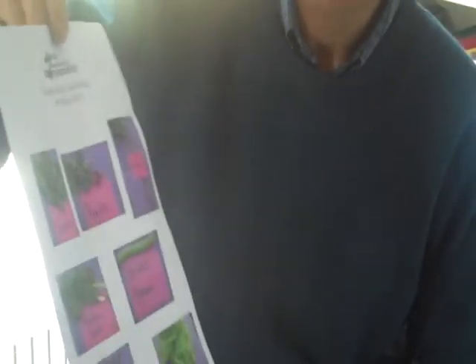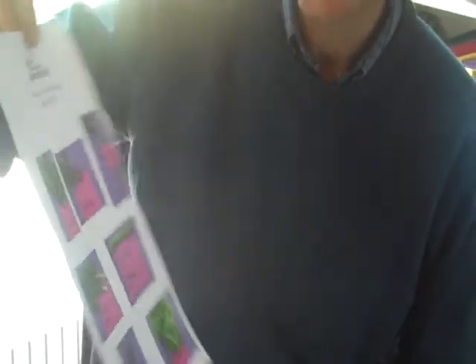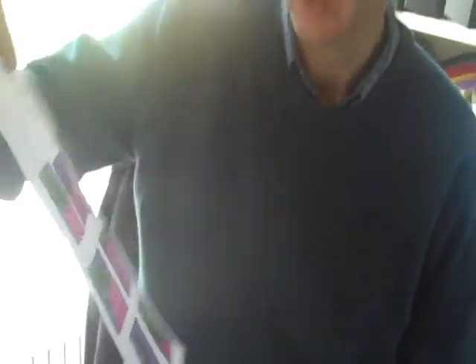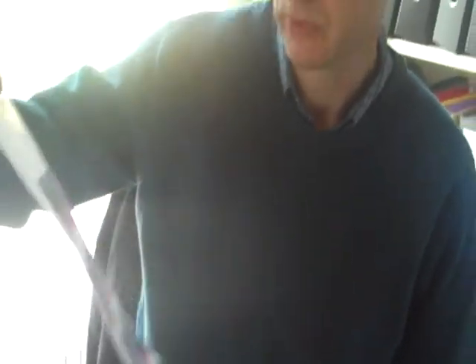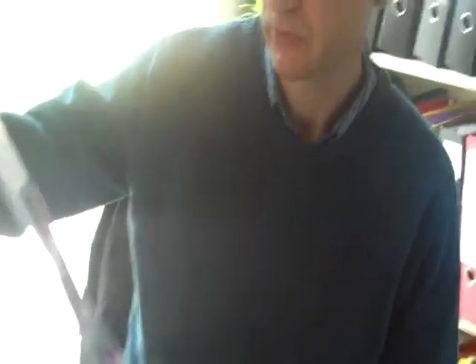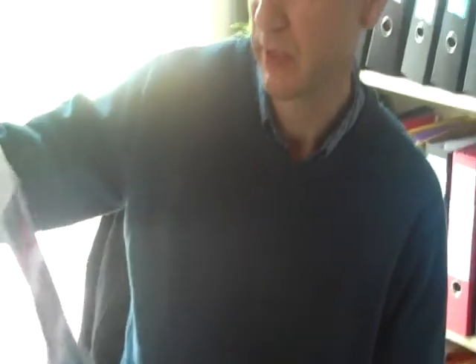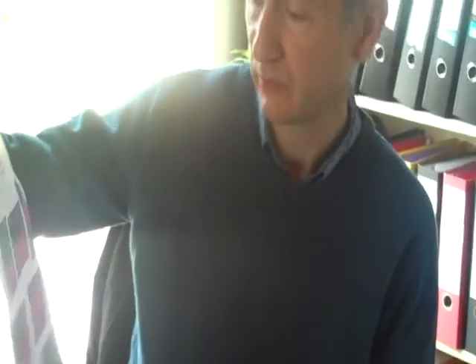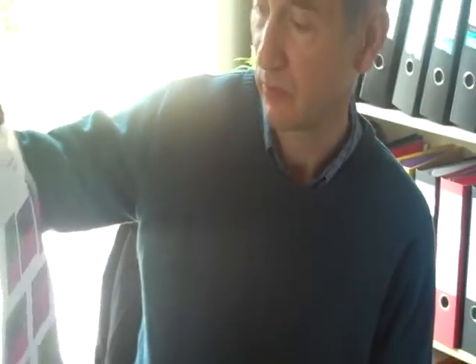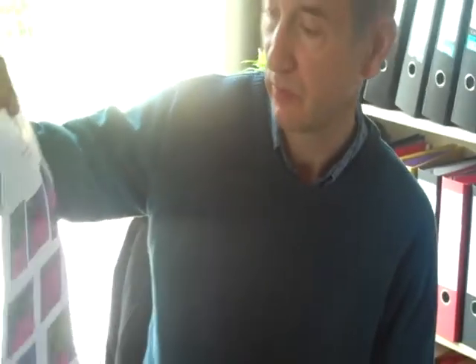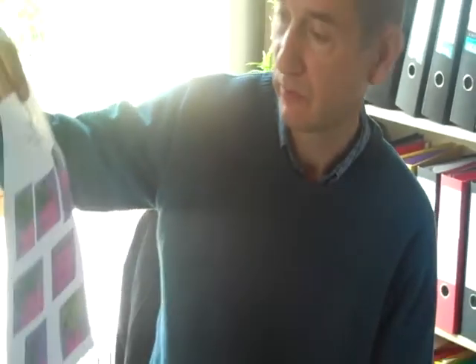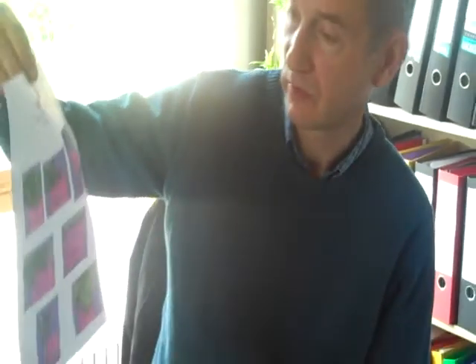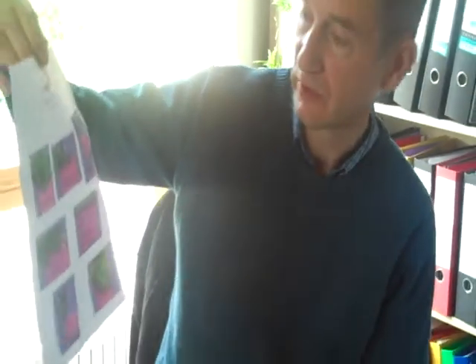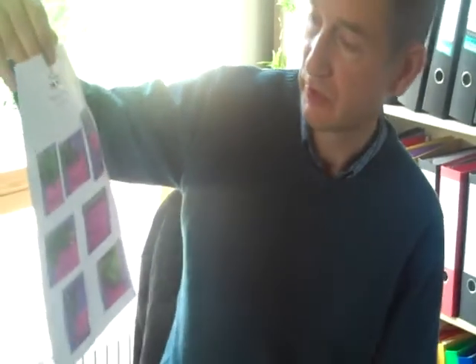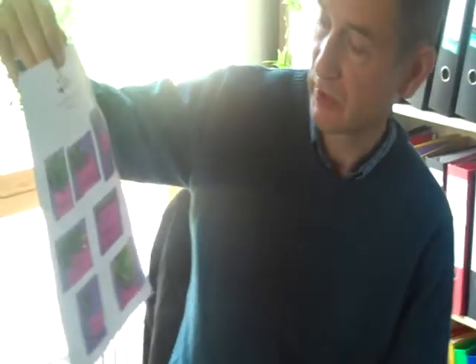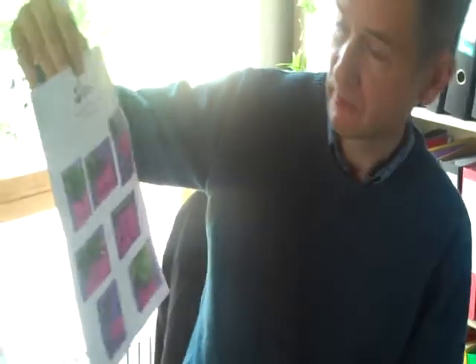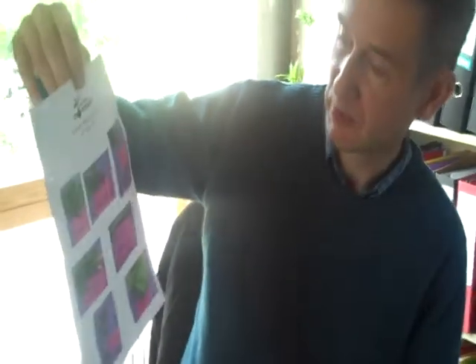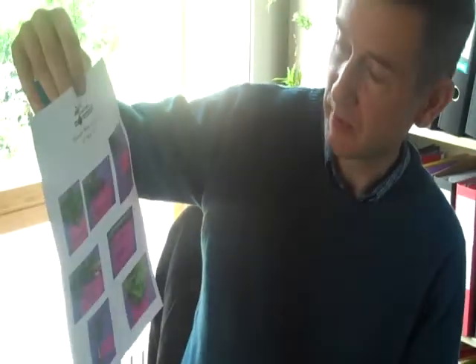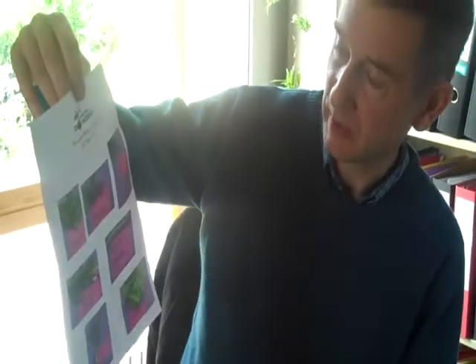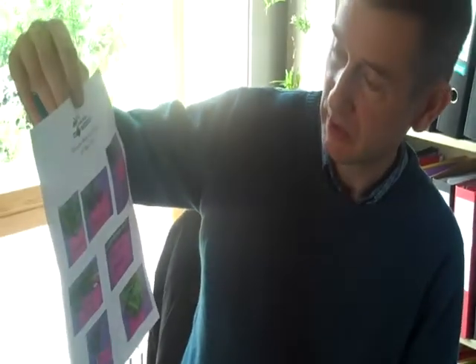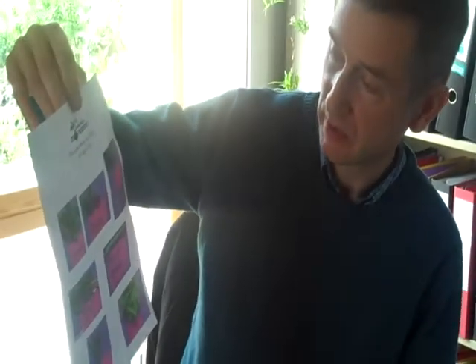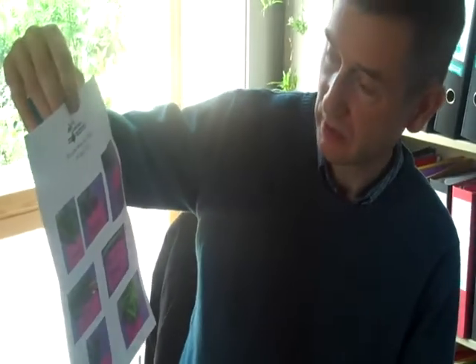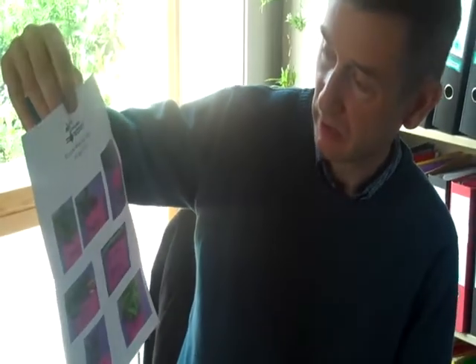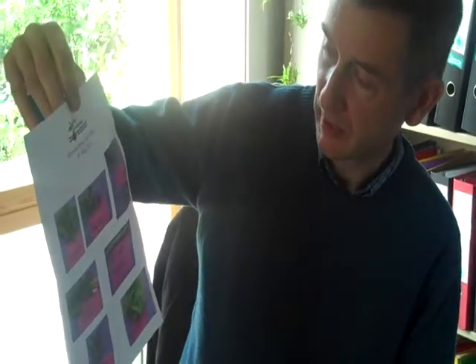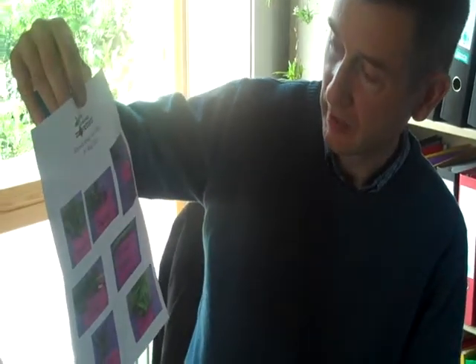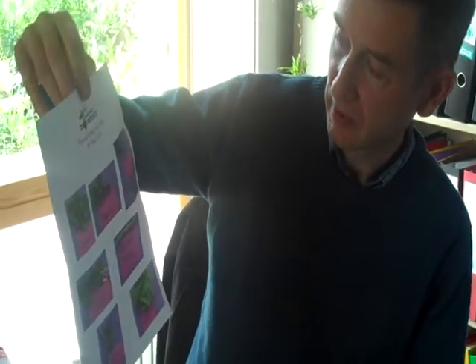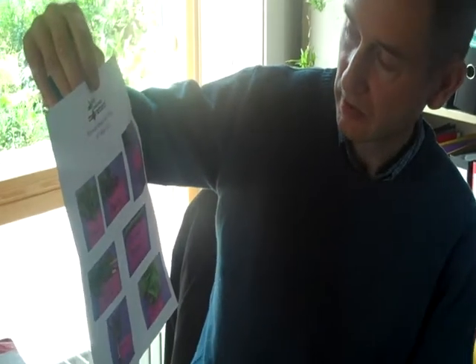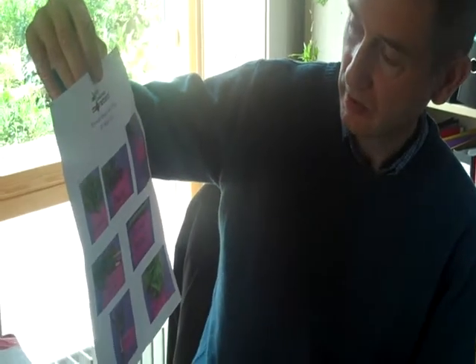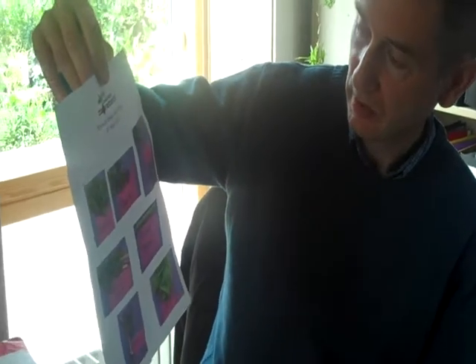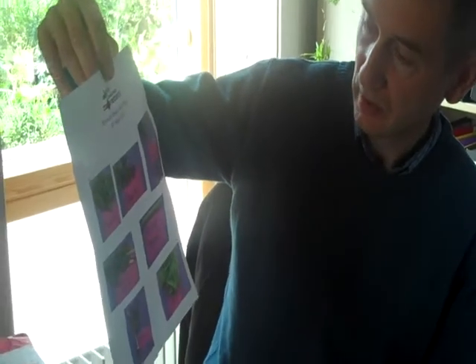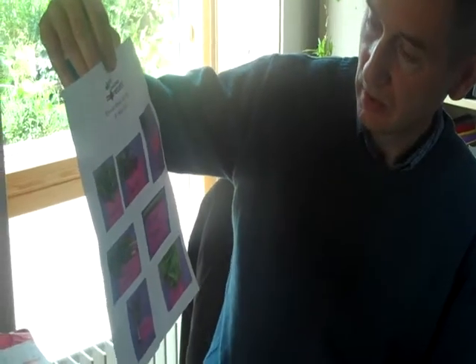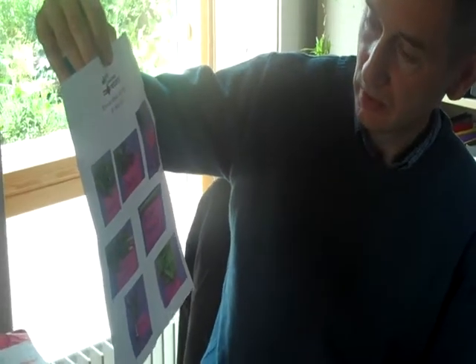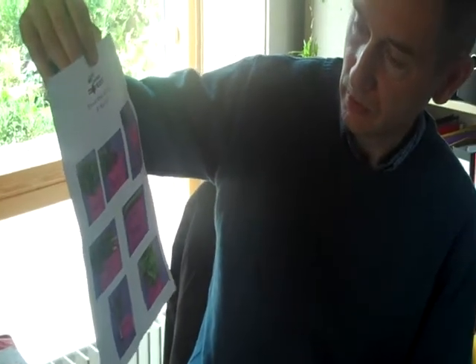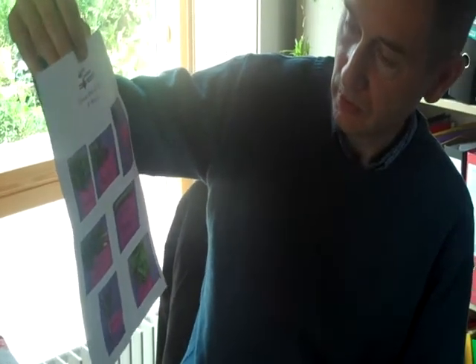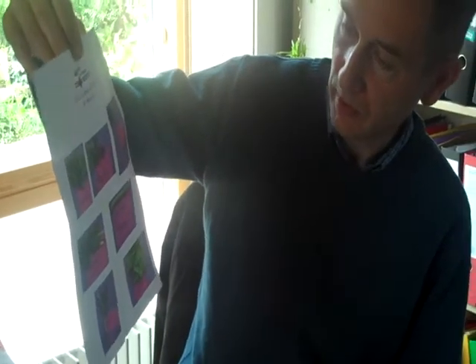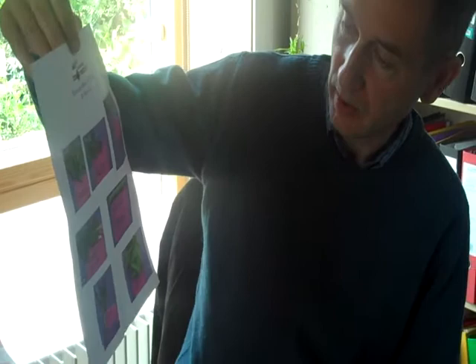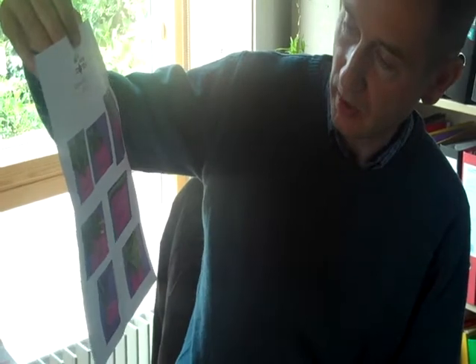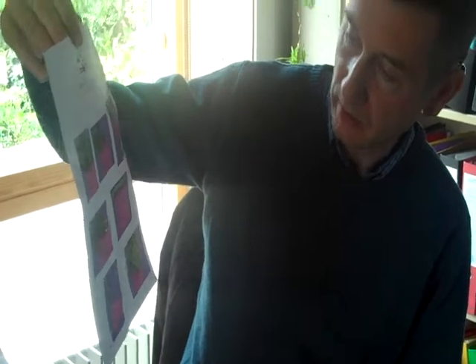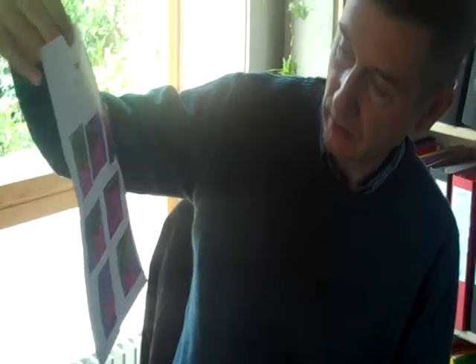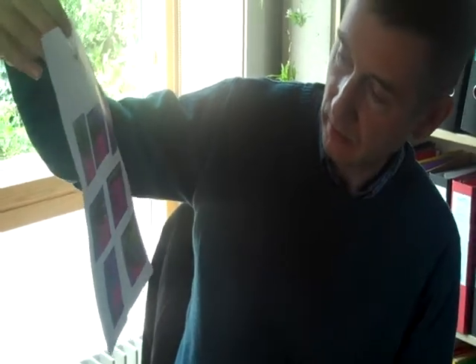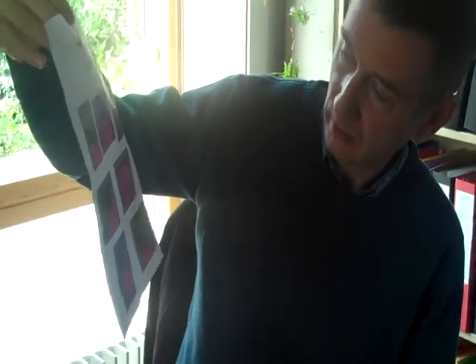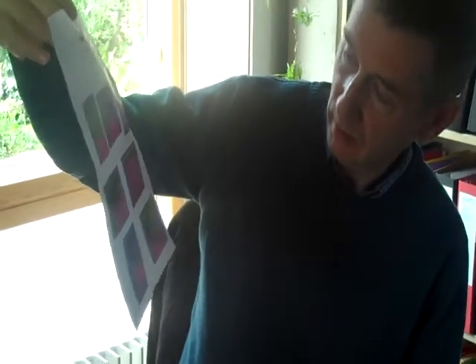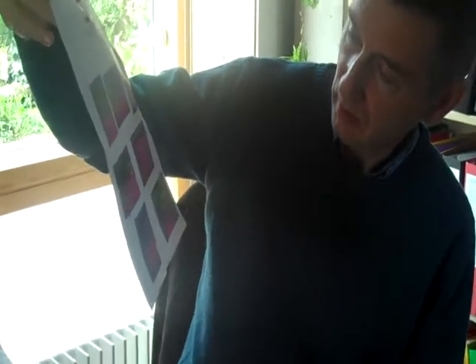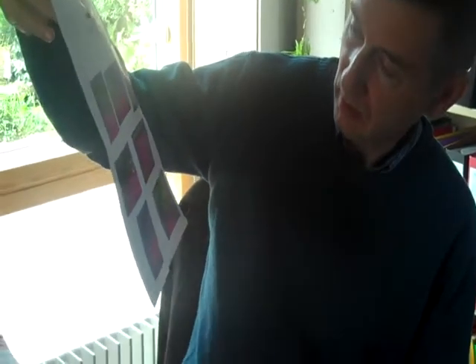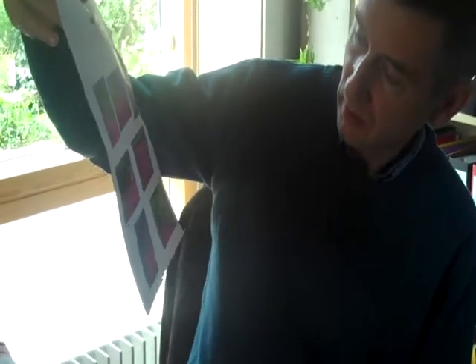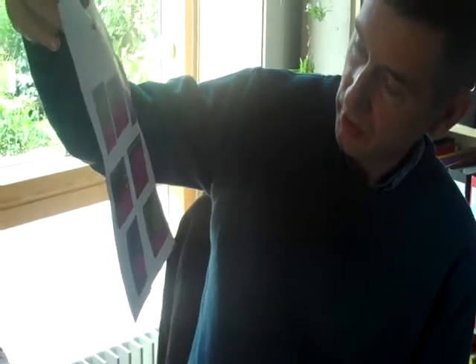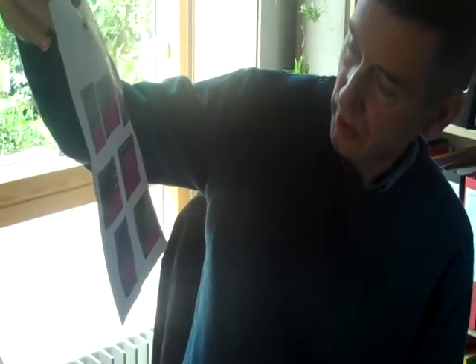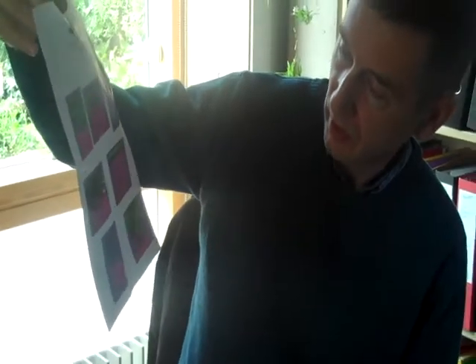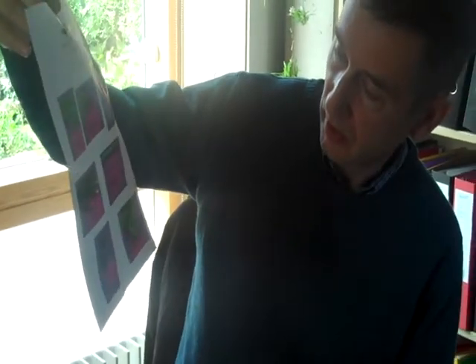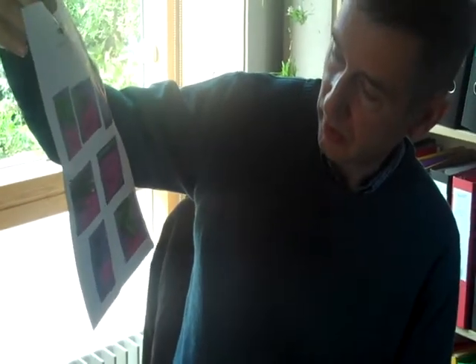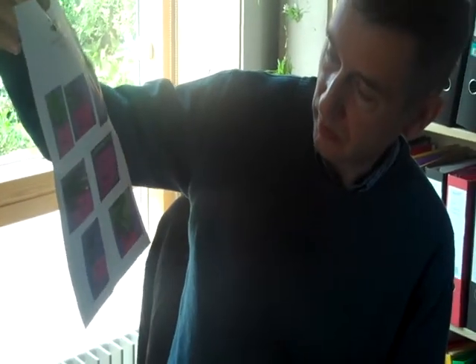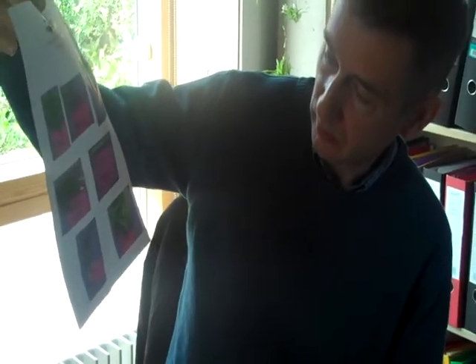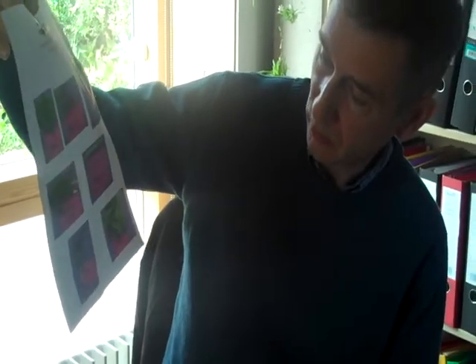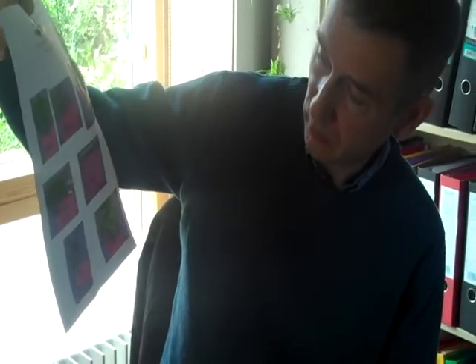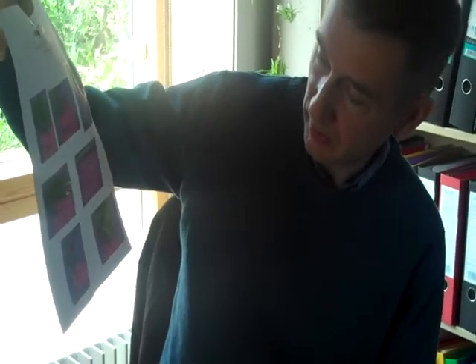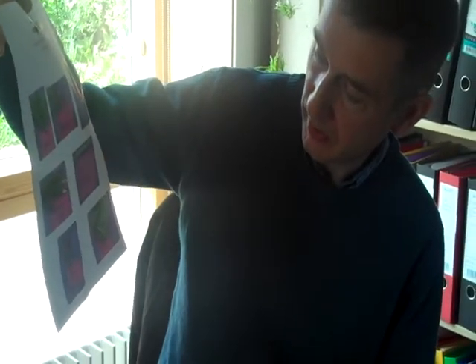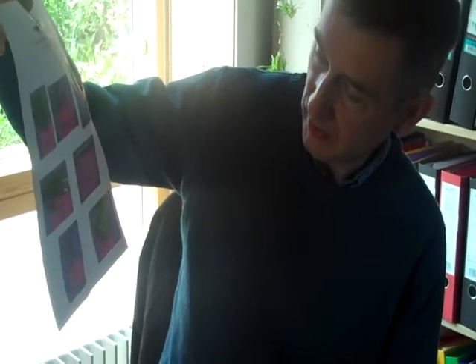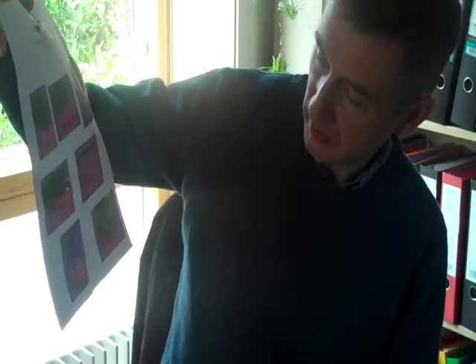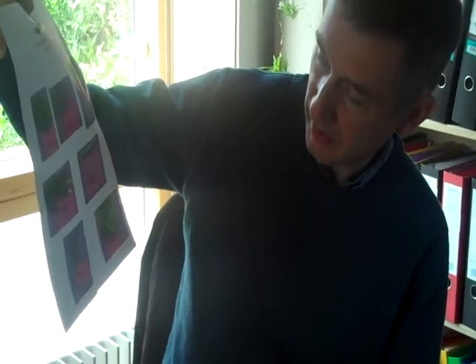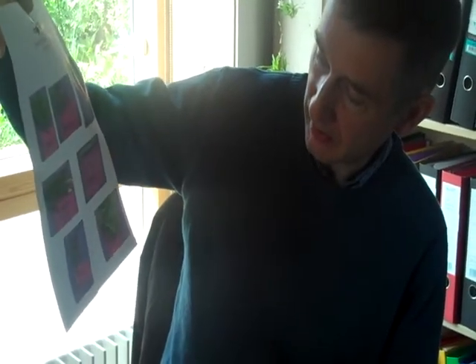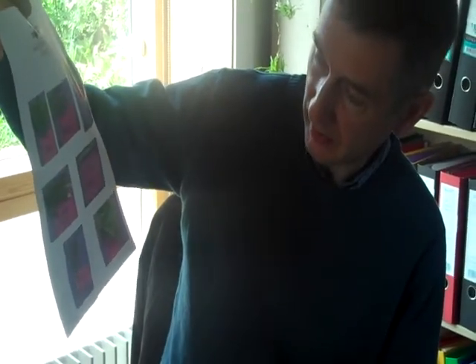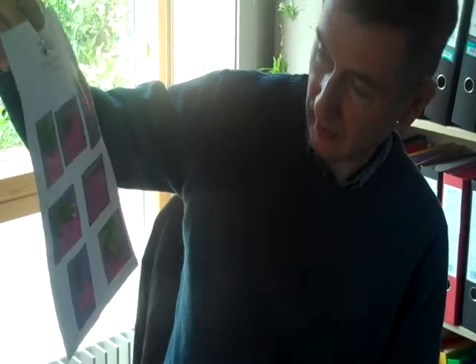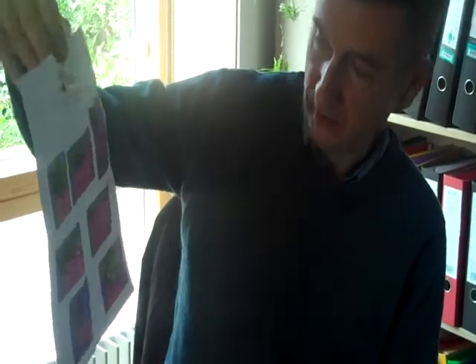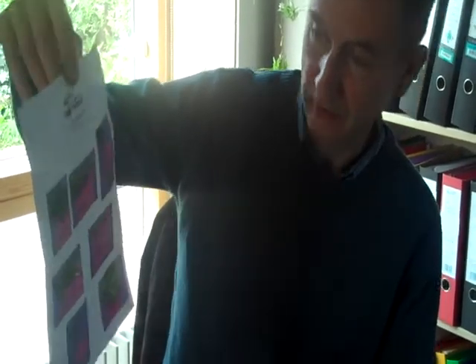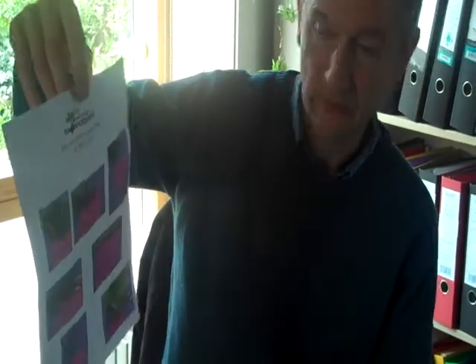And this week we've got some spinach, radish, rhubarb, chard, broad beans, leek and lettuce.